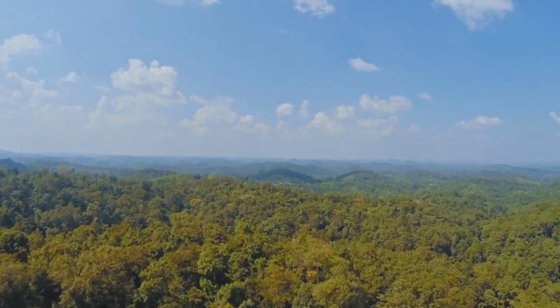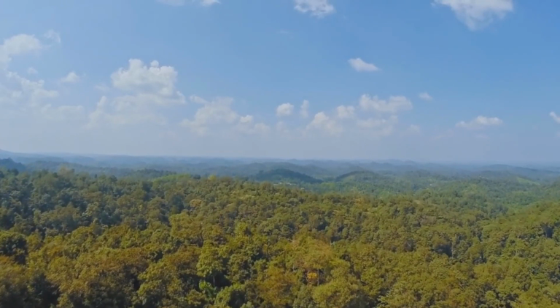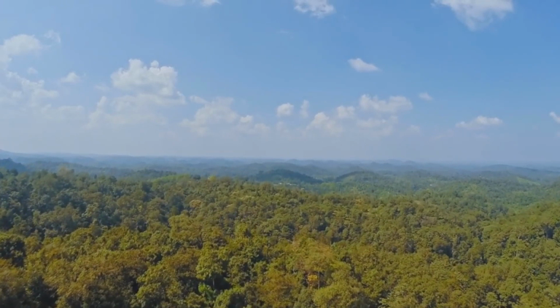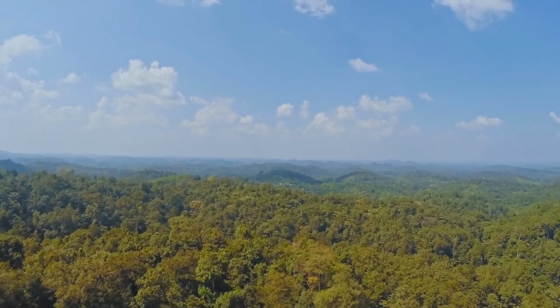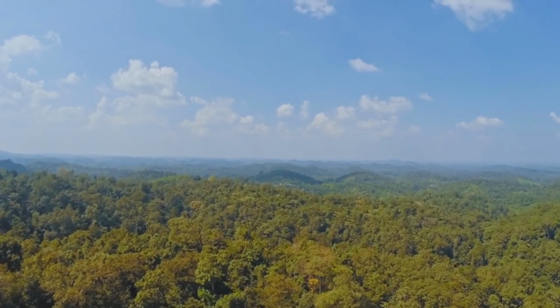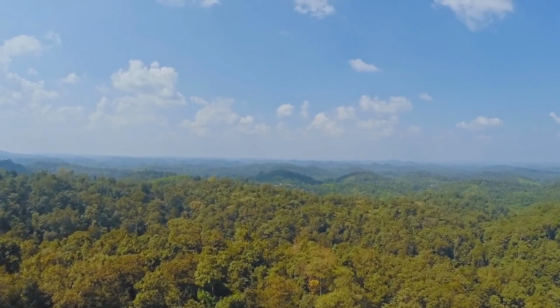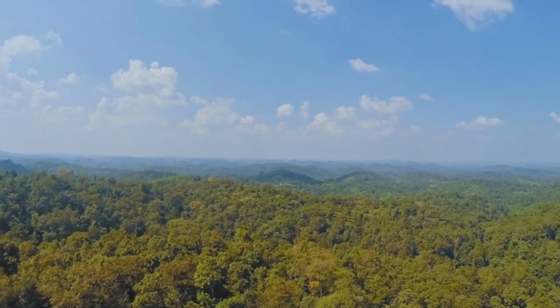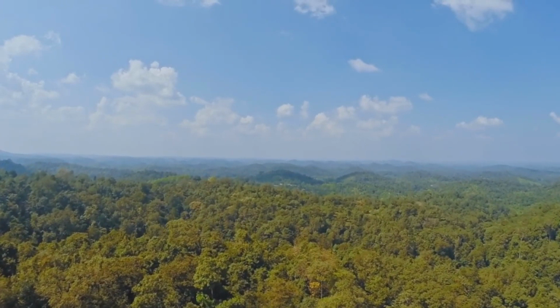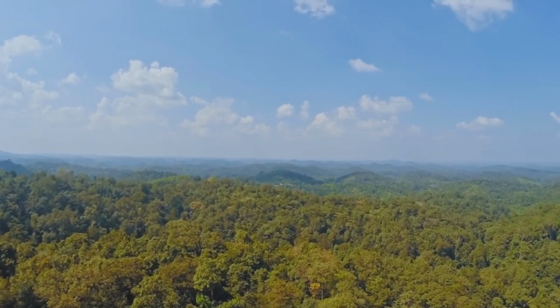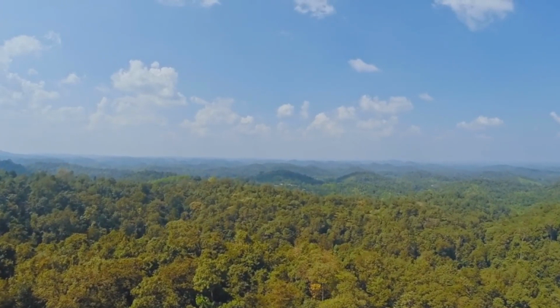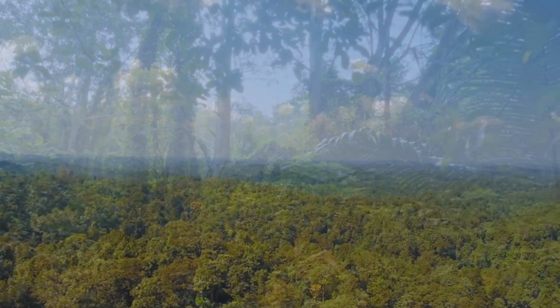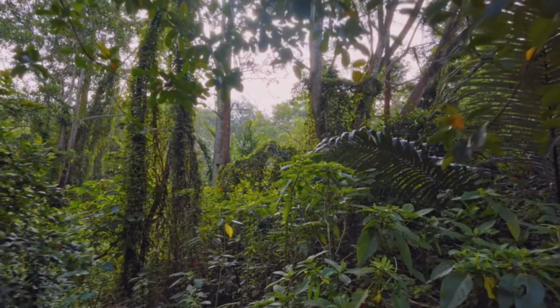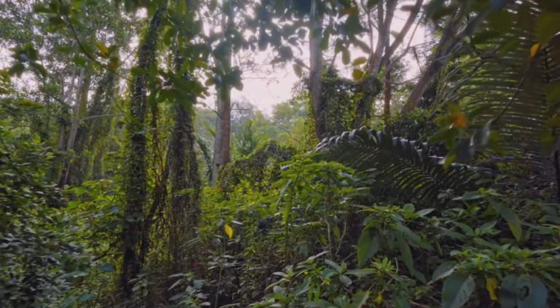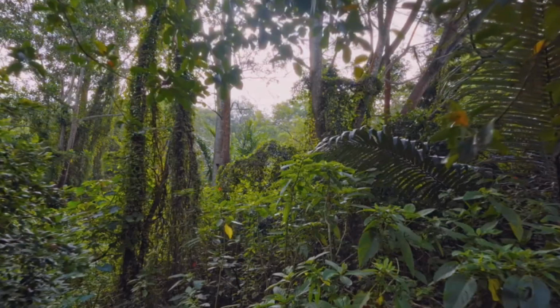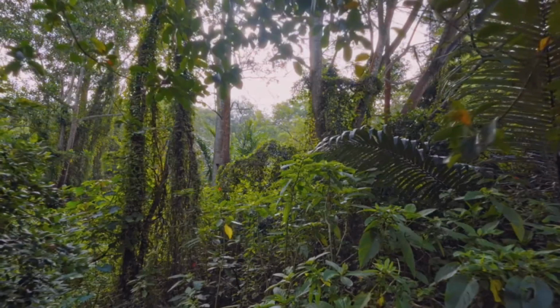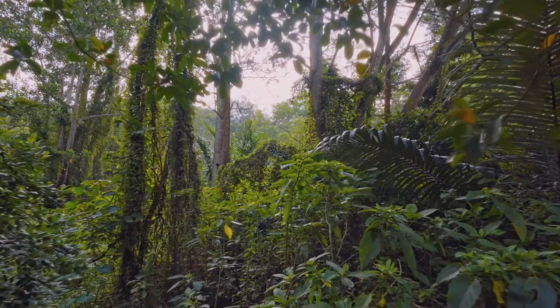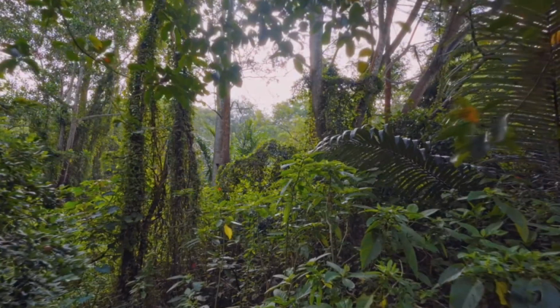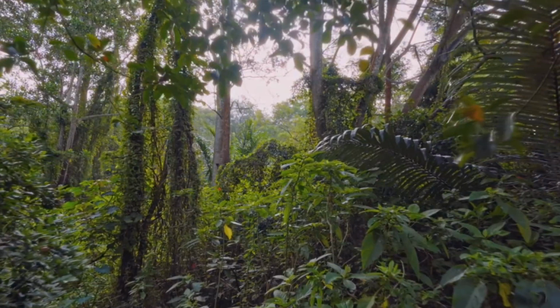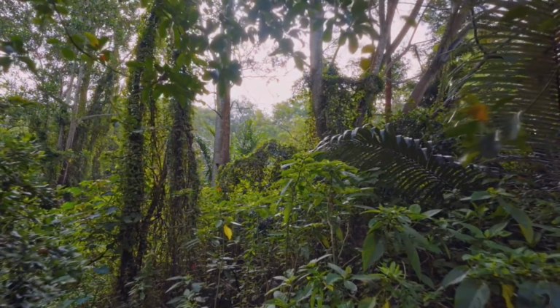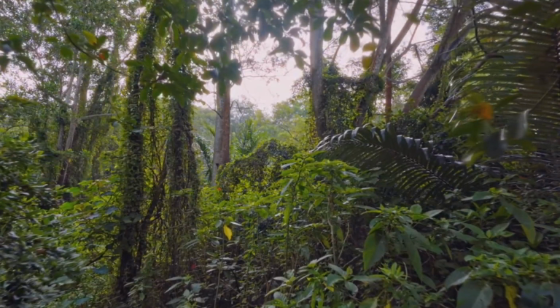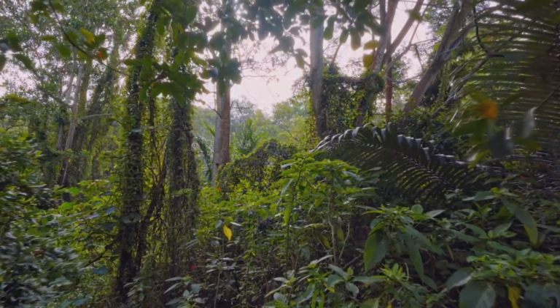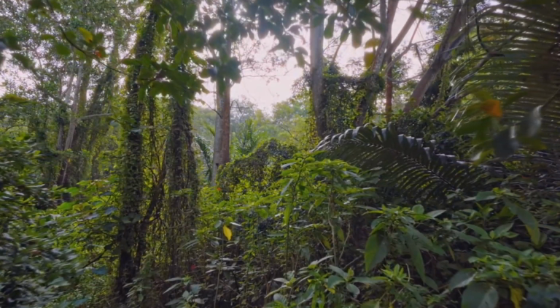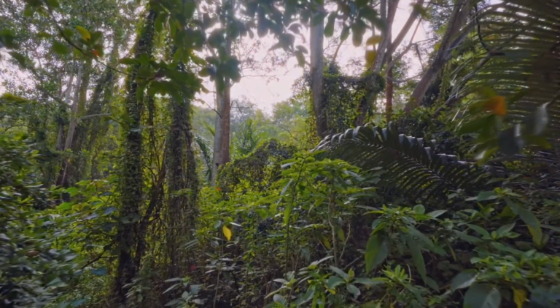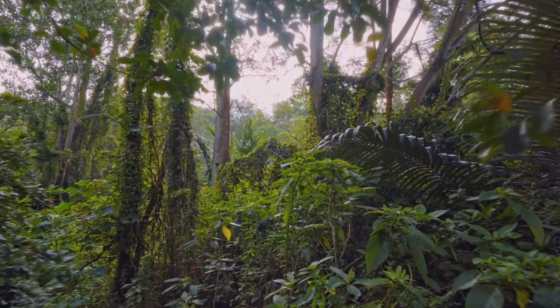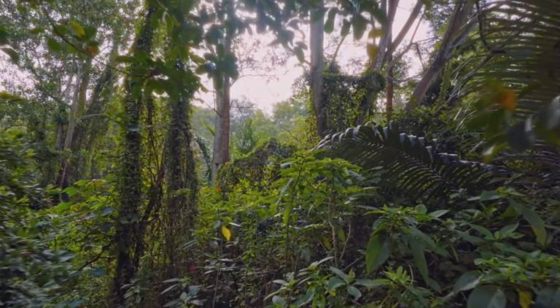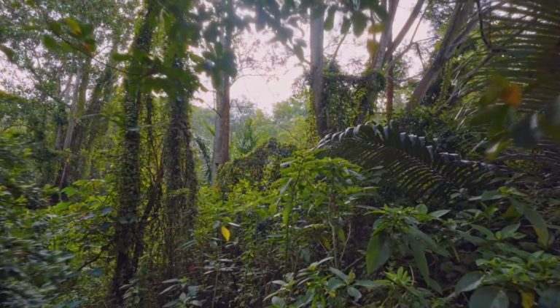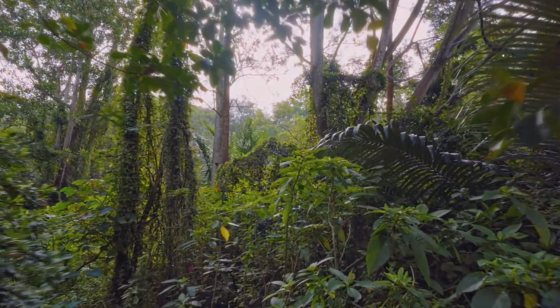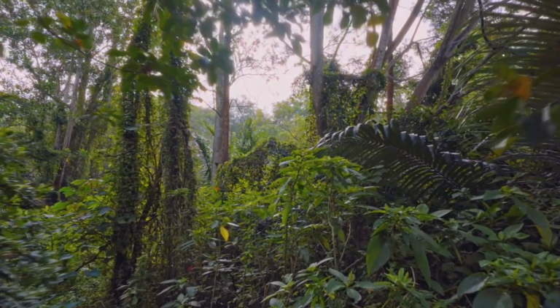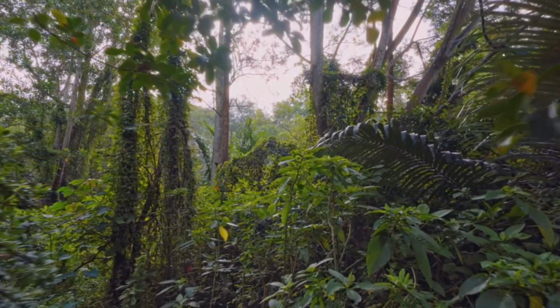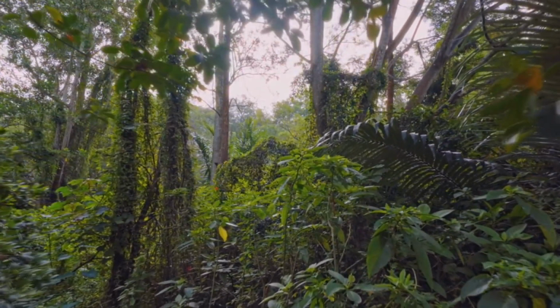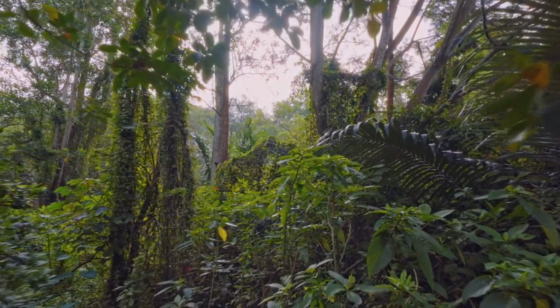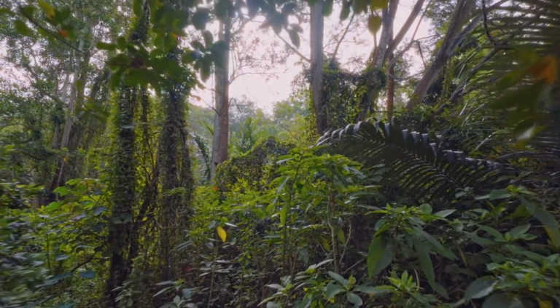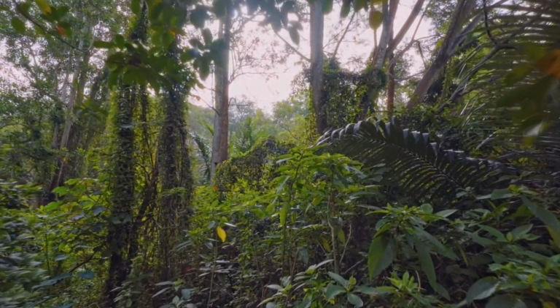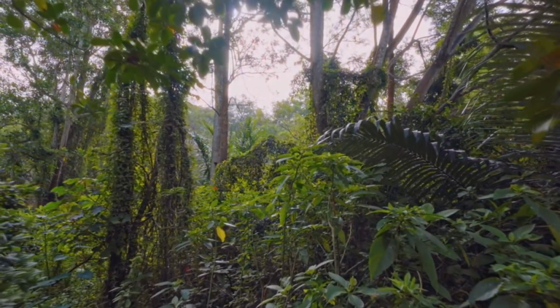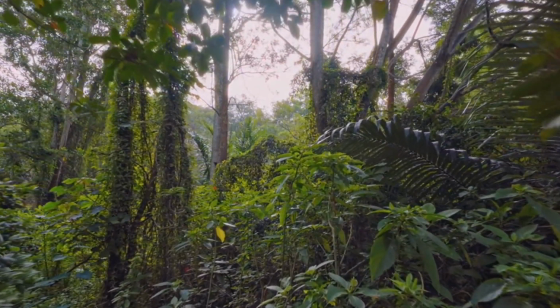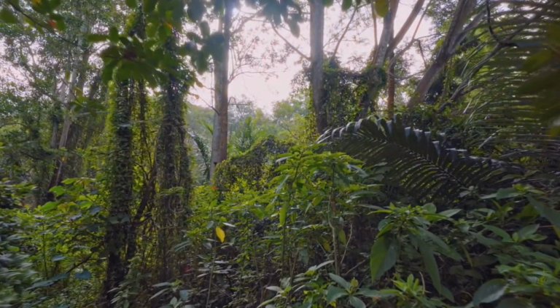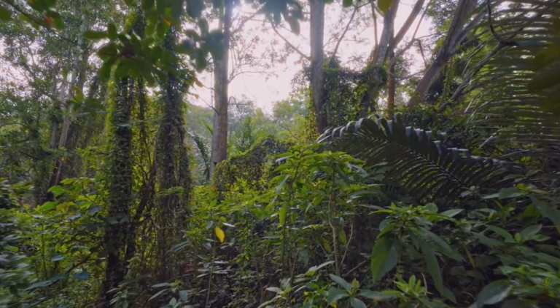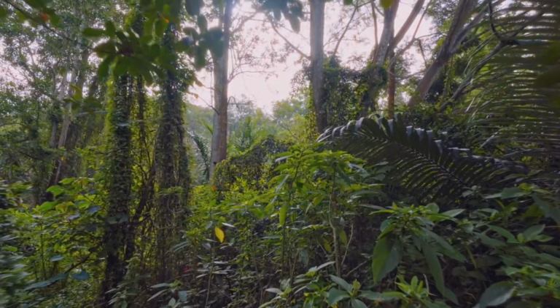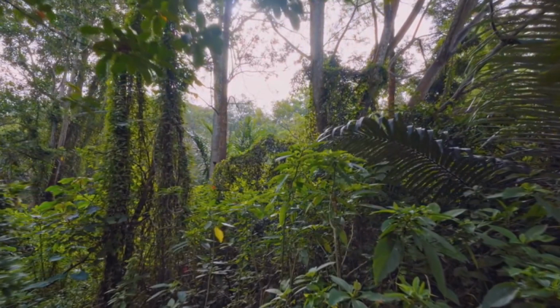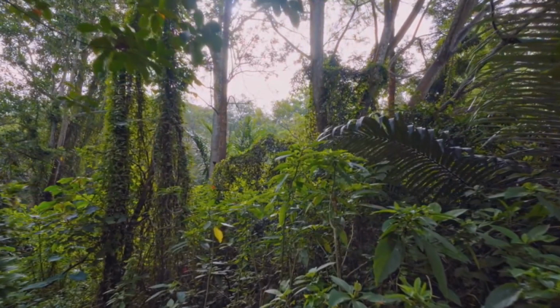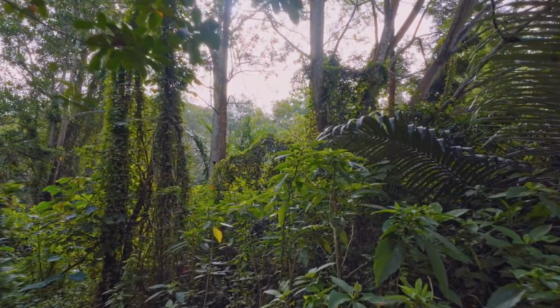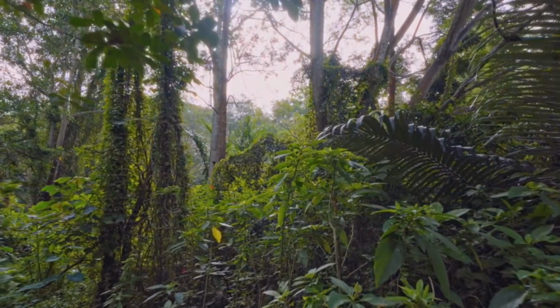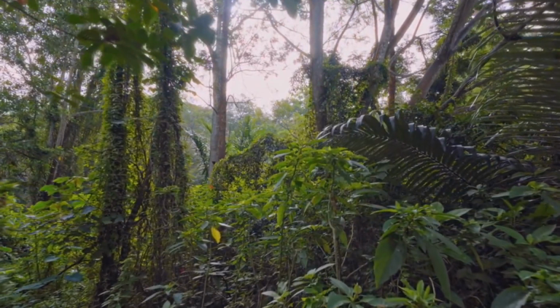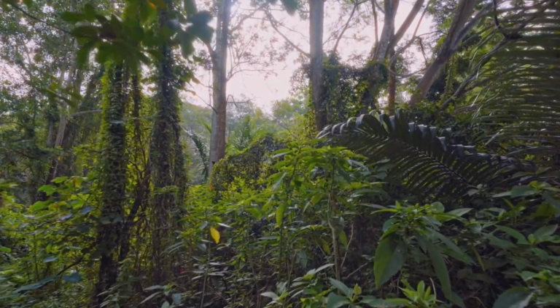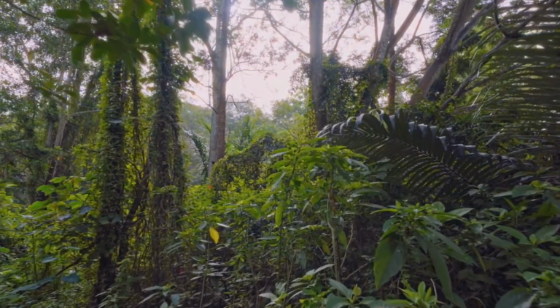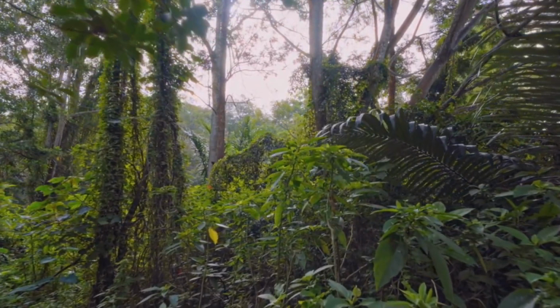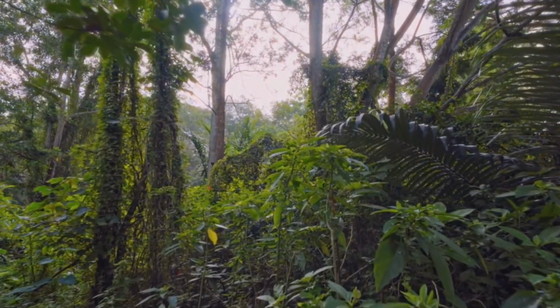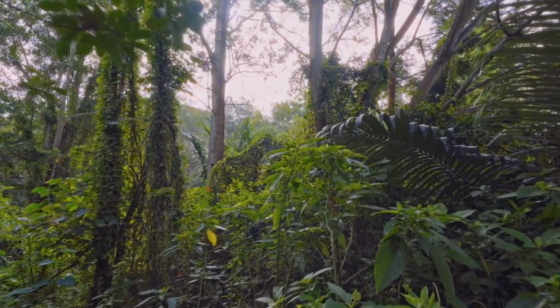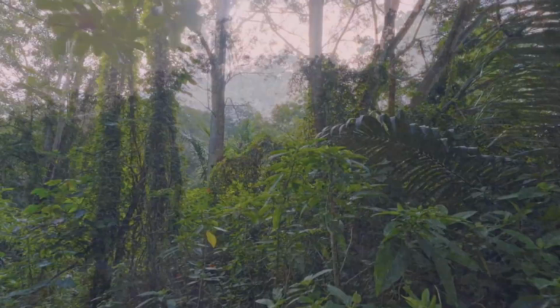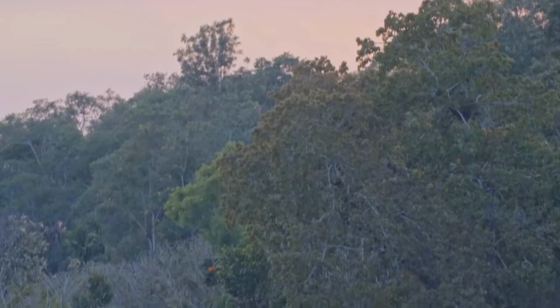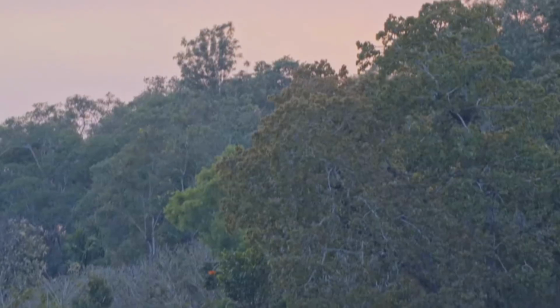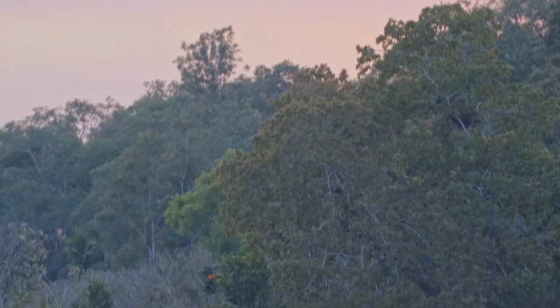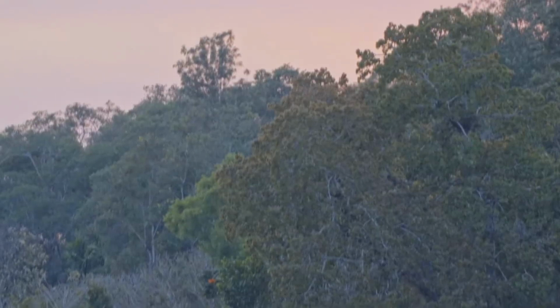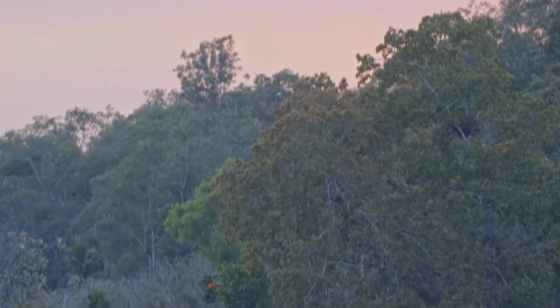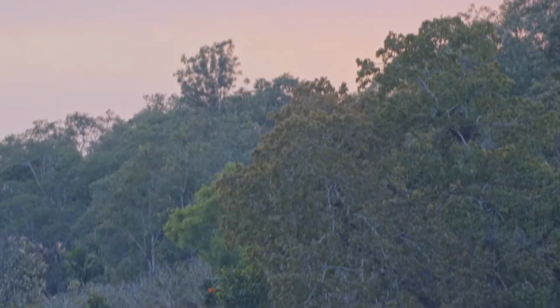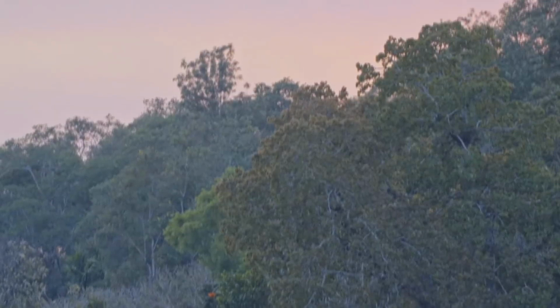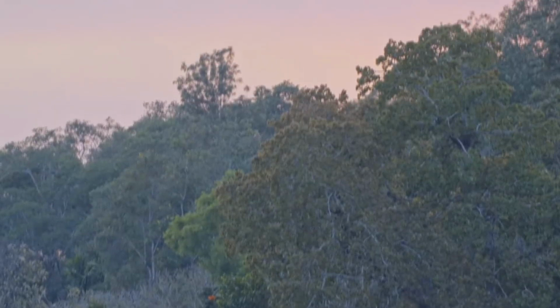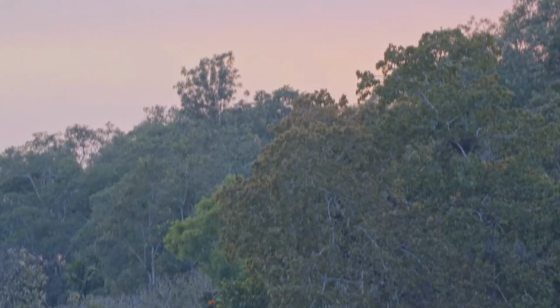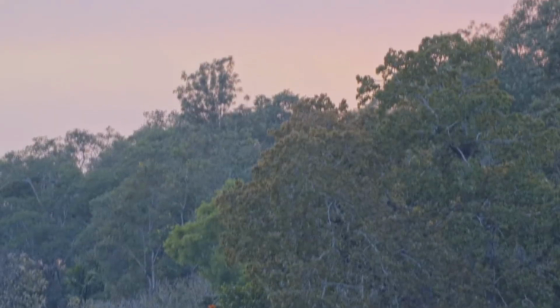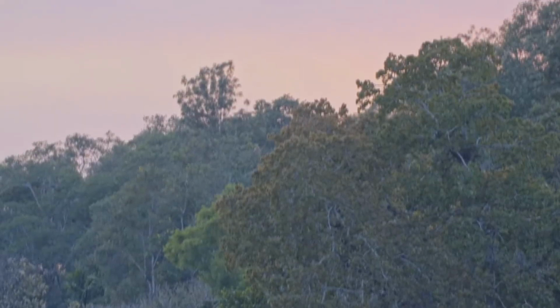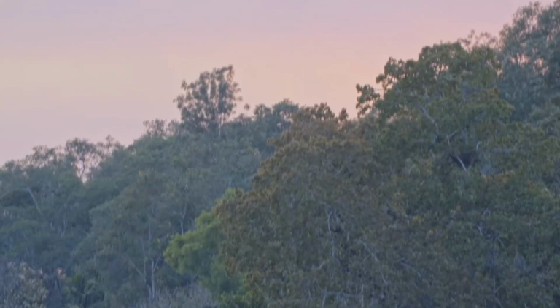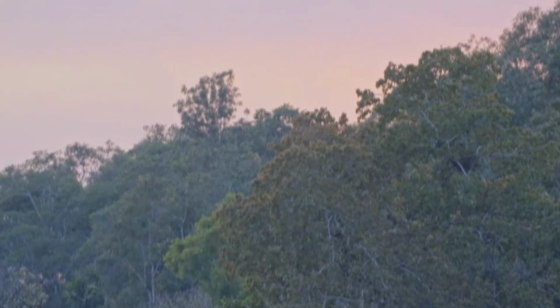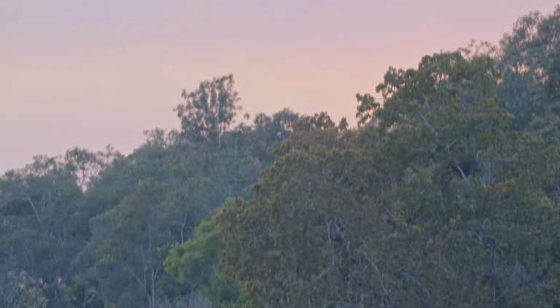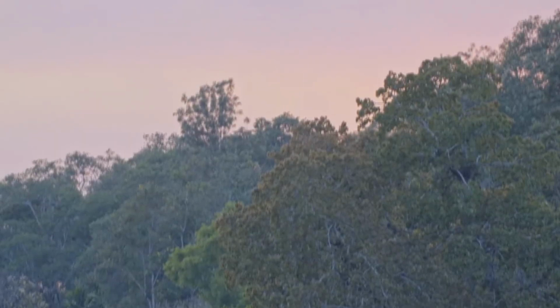If done correctly, in about 10 years you'll have a fully self-sustainable forest. This is the decade plan to build your forest.